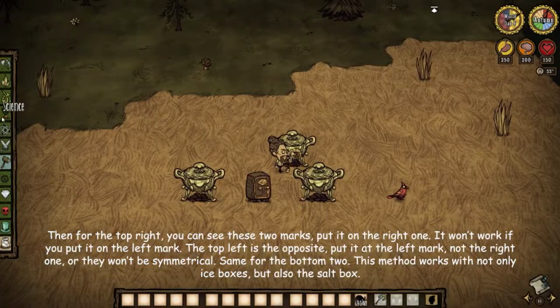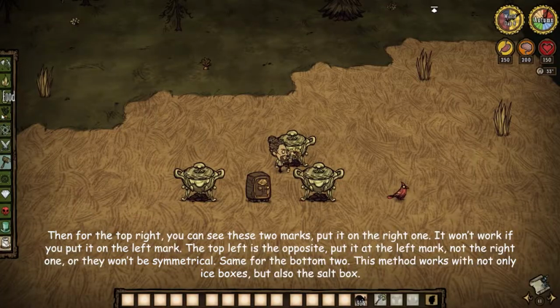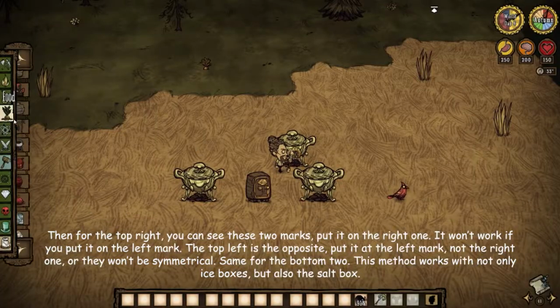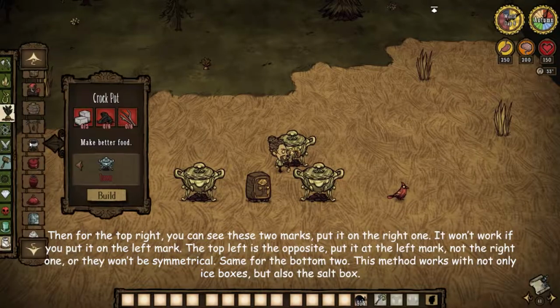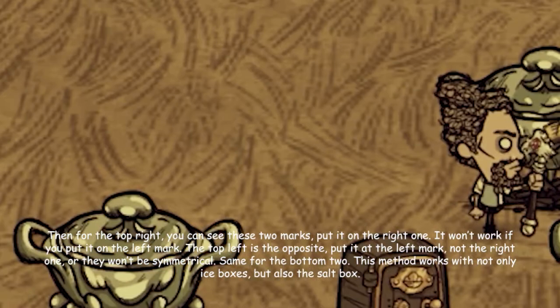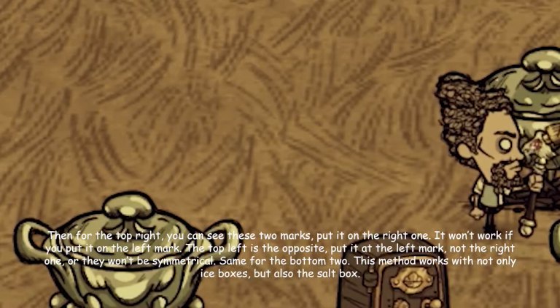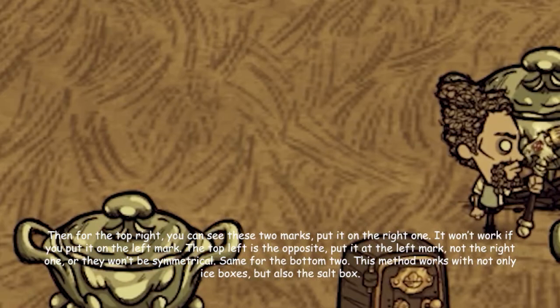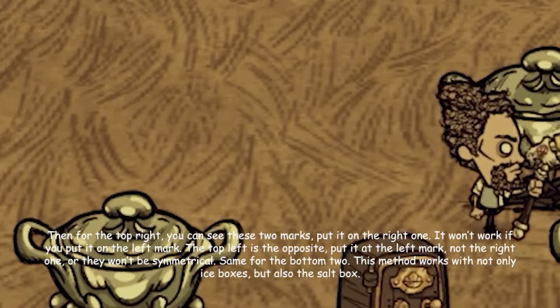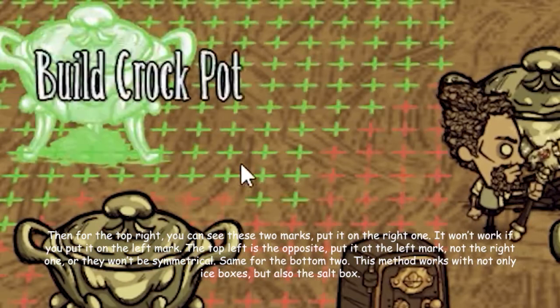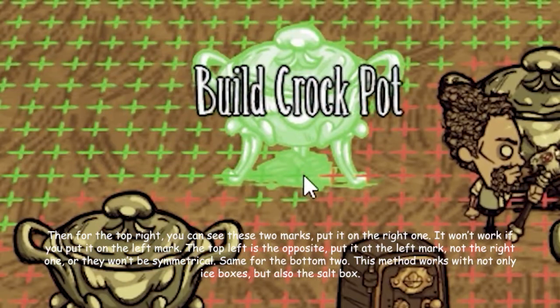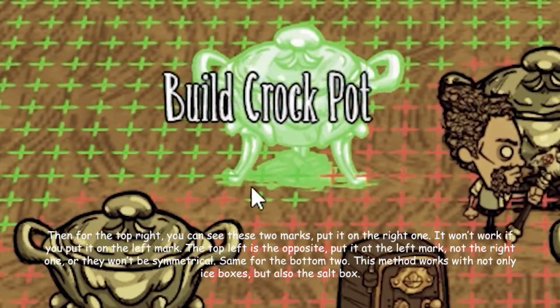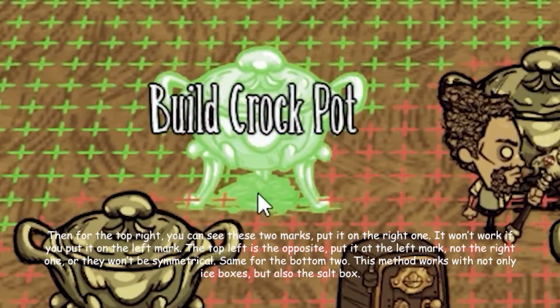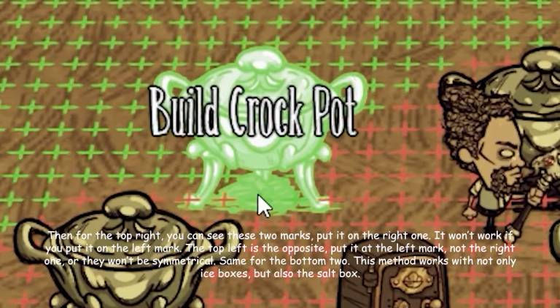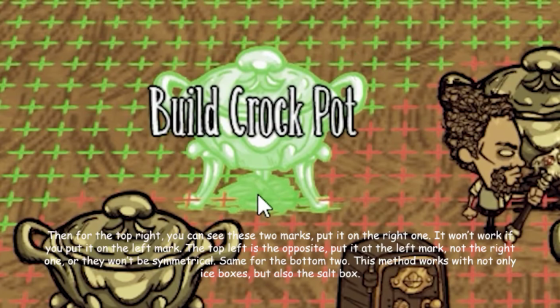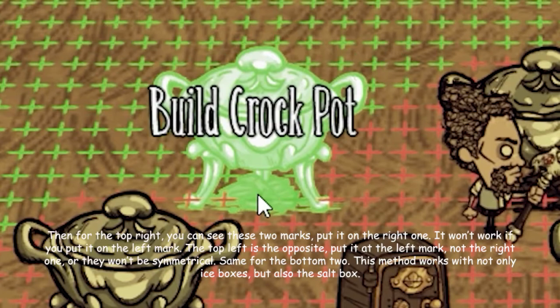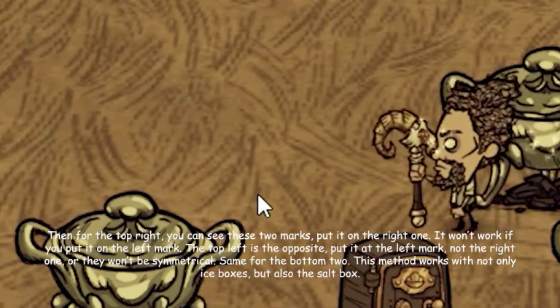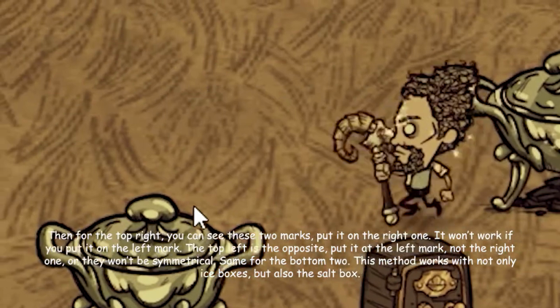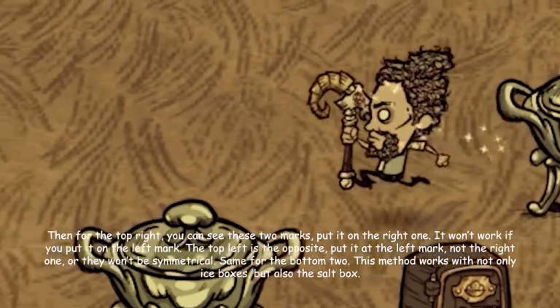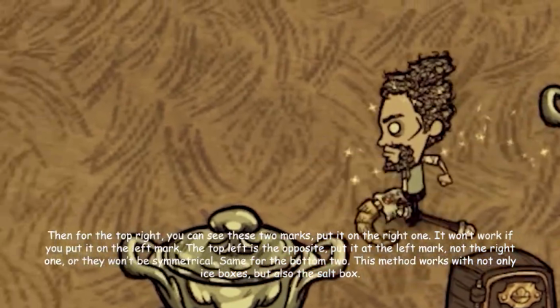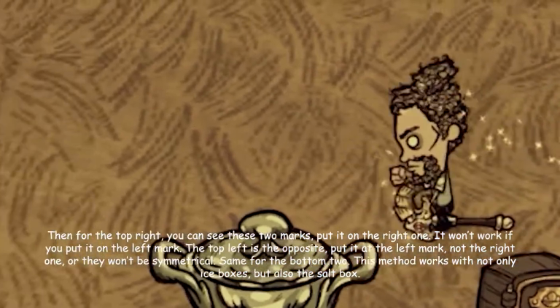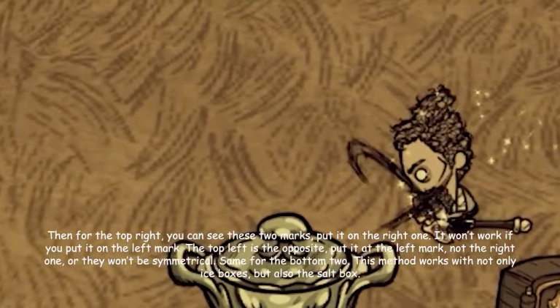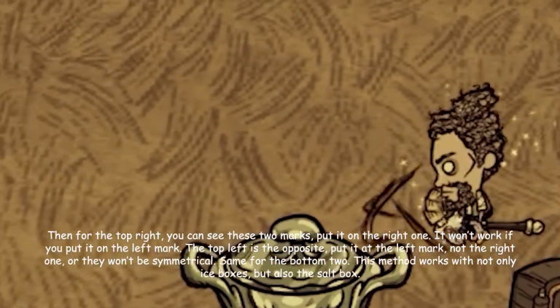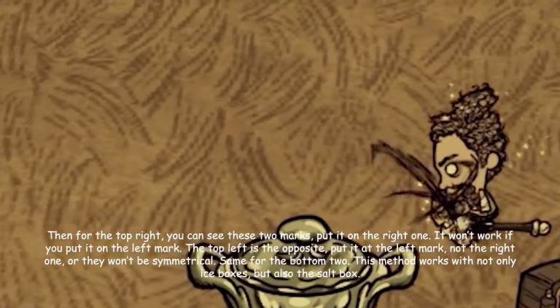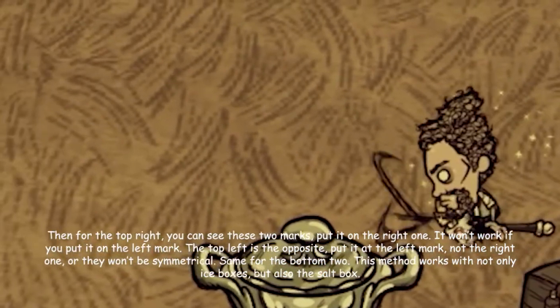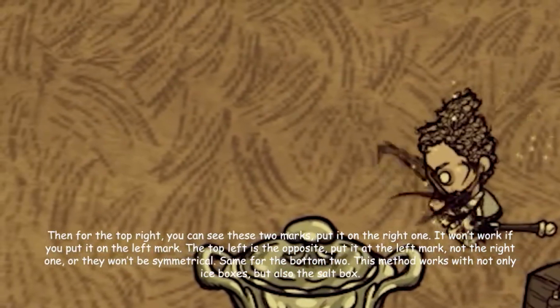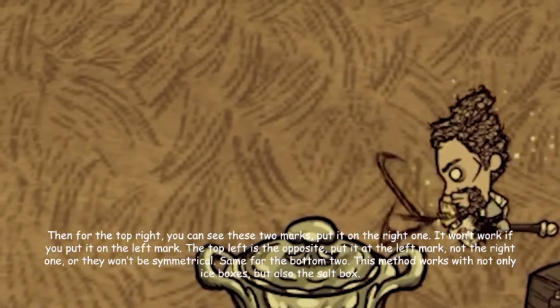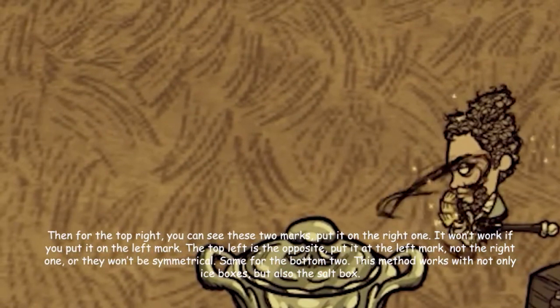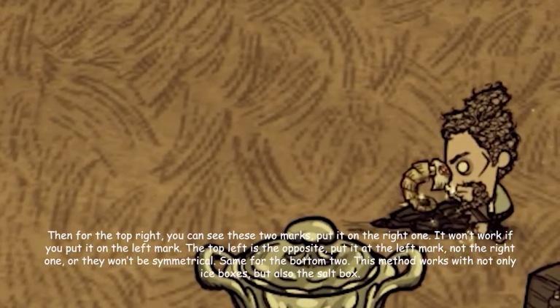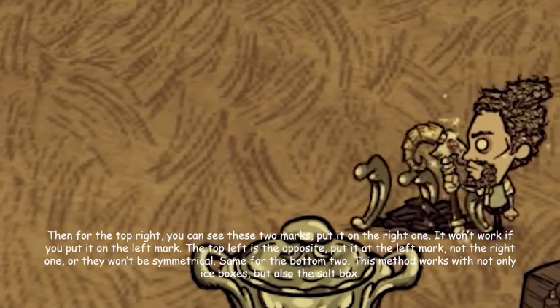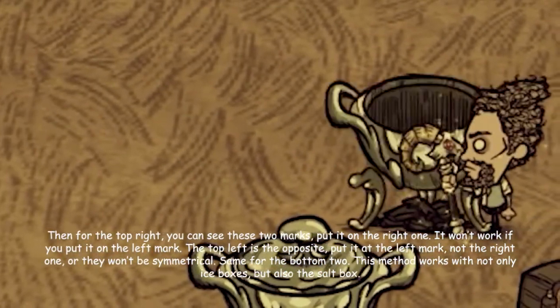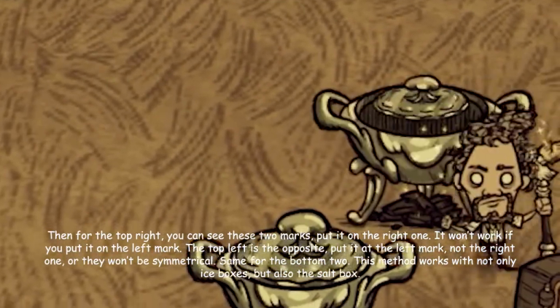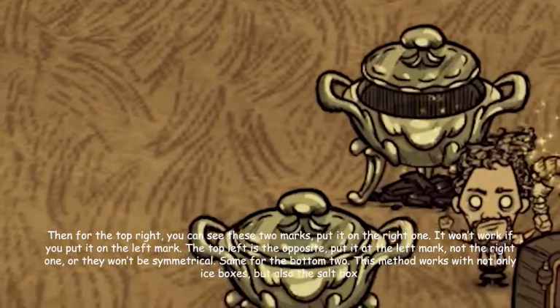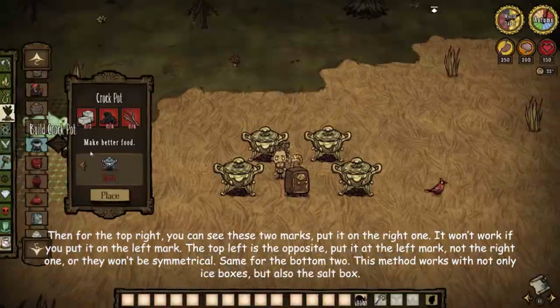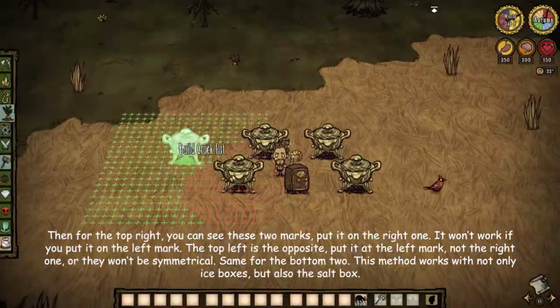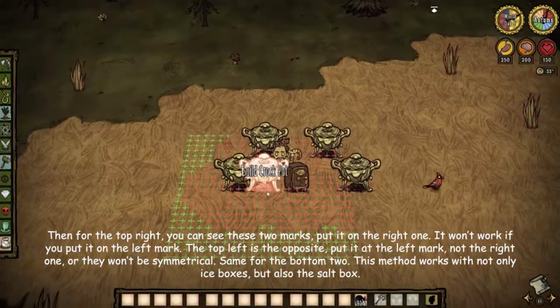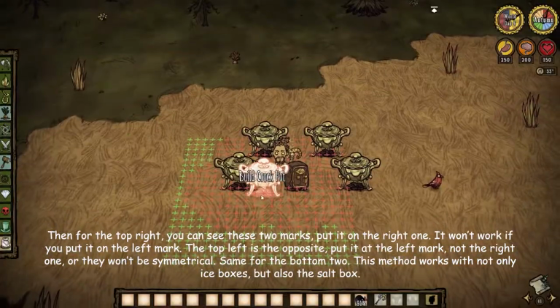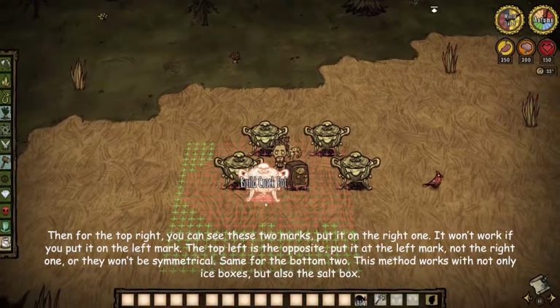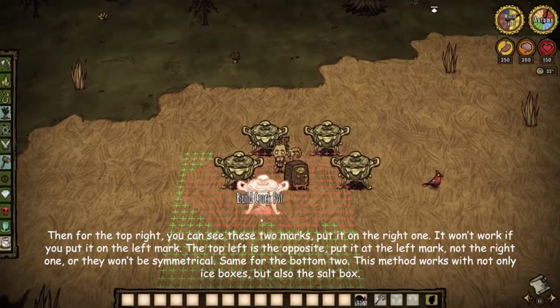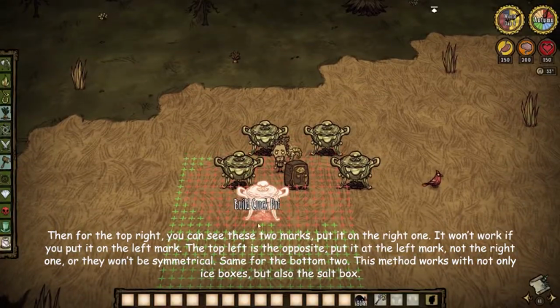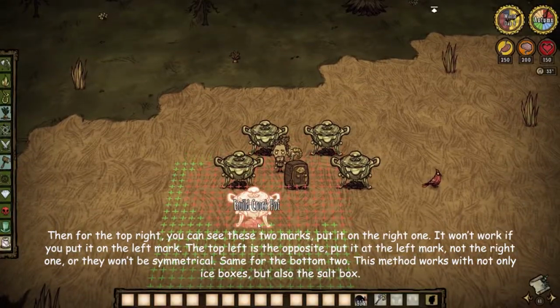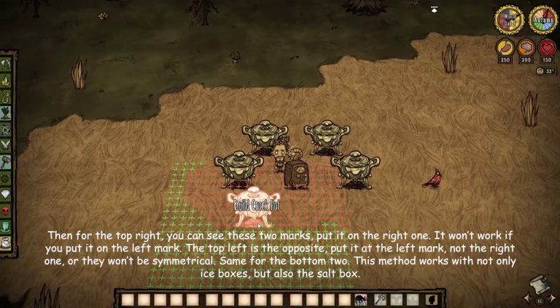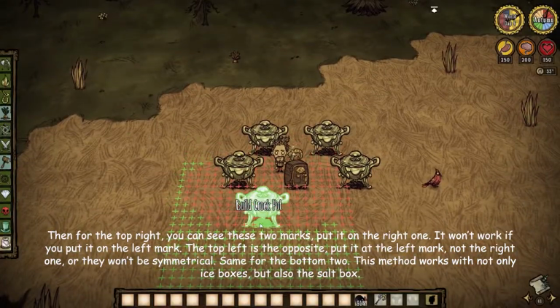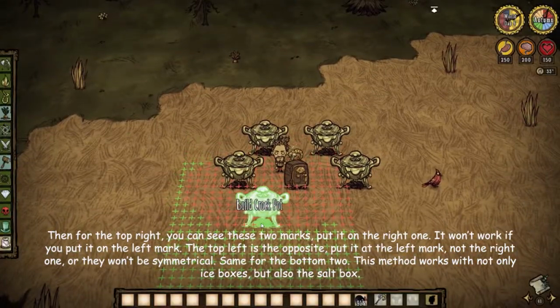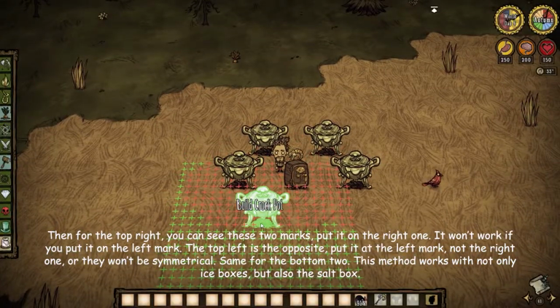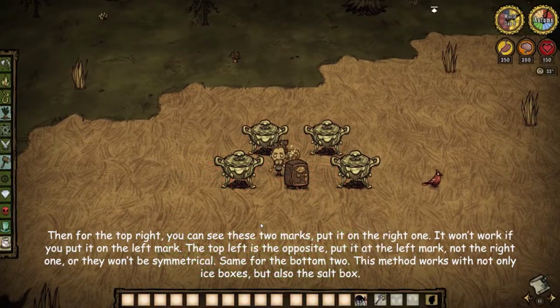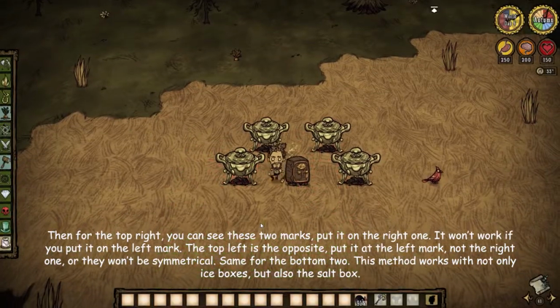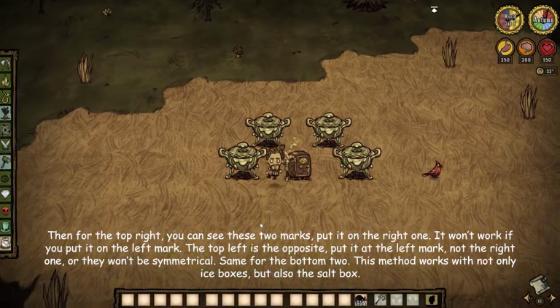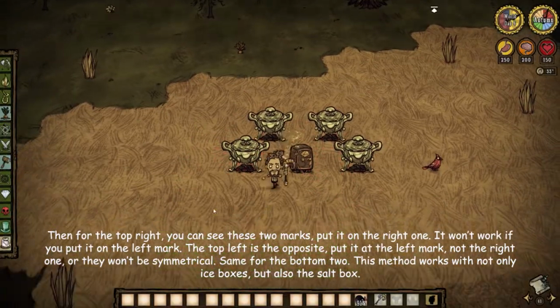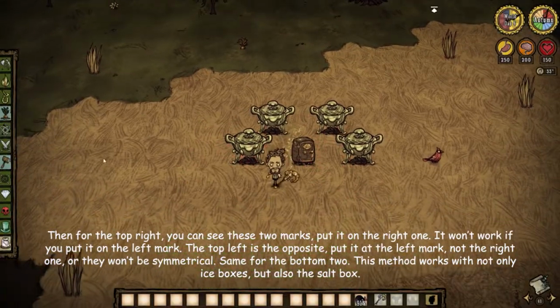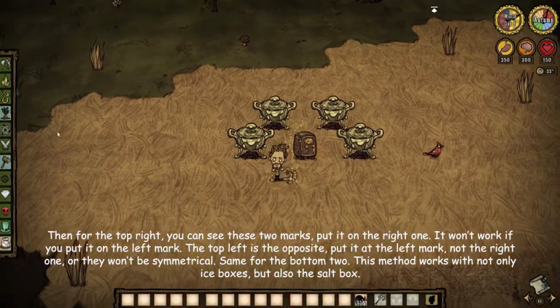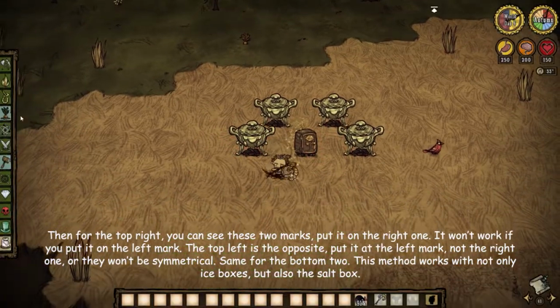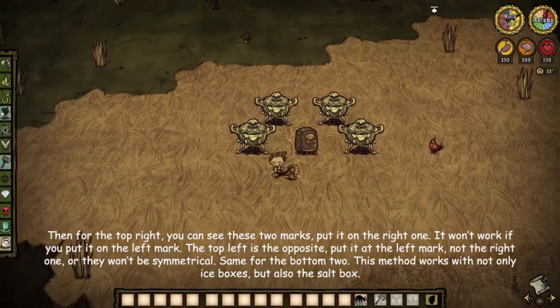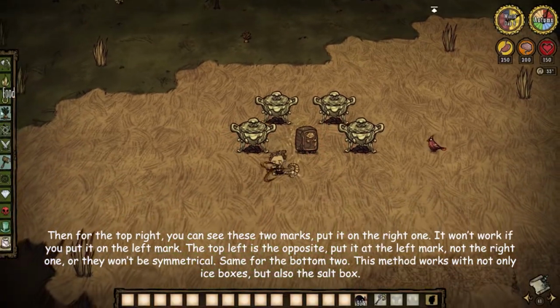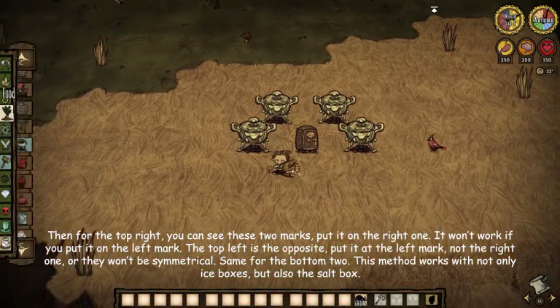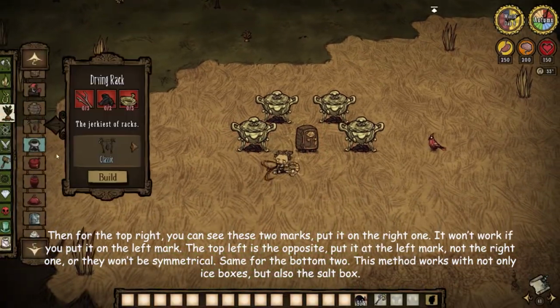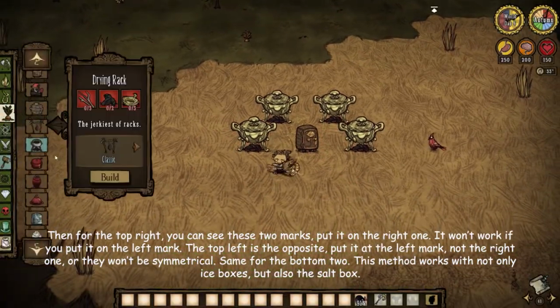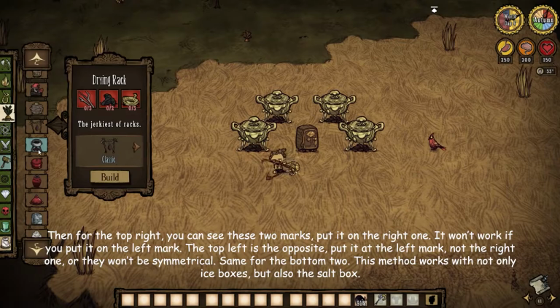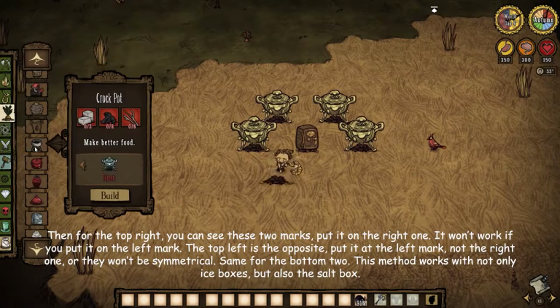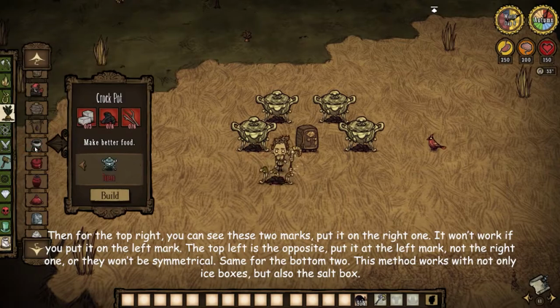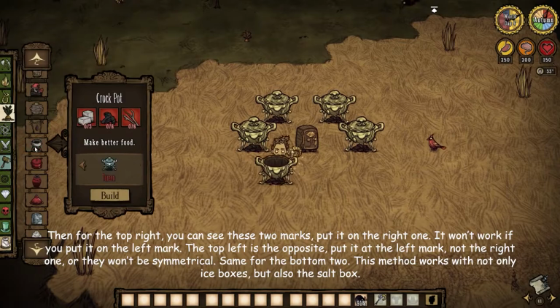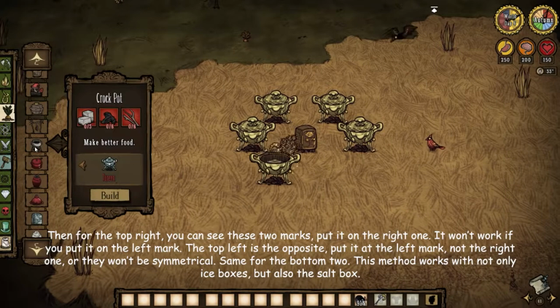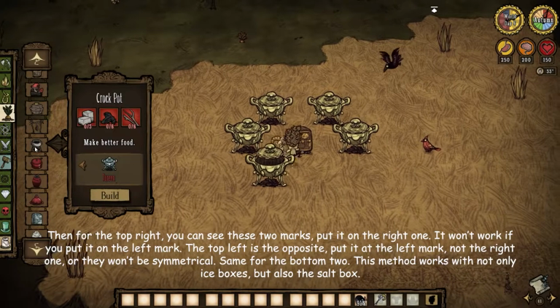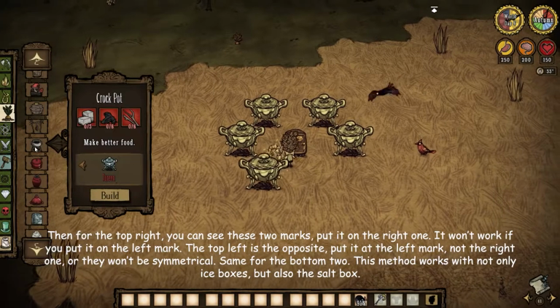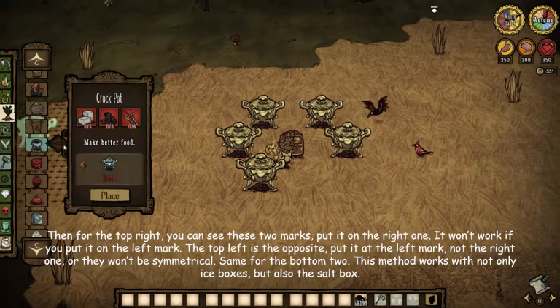The top left is the opposite. Put it at the left mark, not the right one, or they won't be symmetrical.